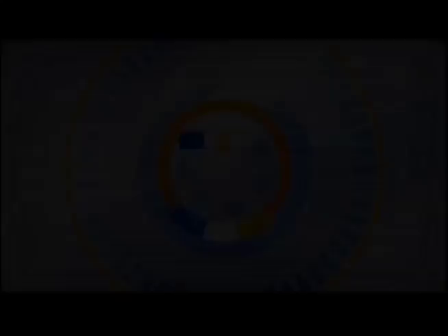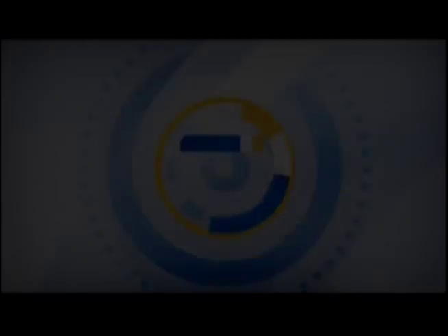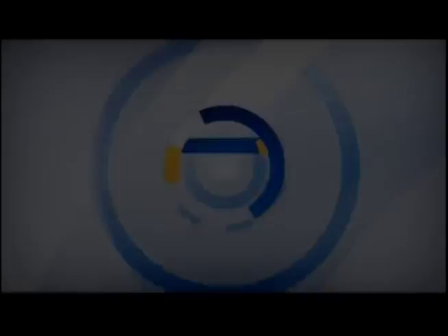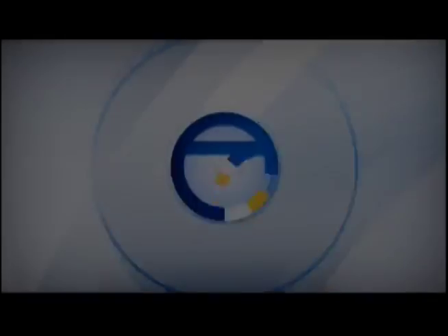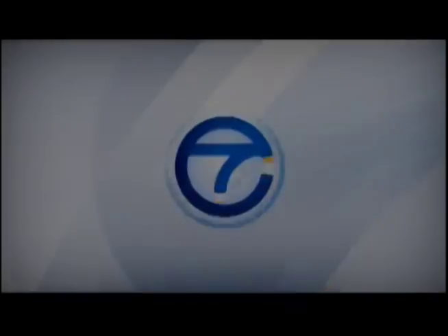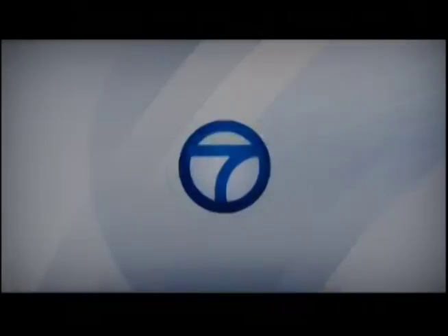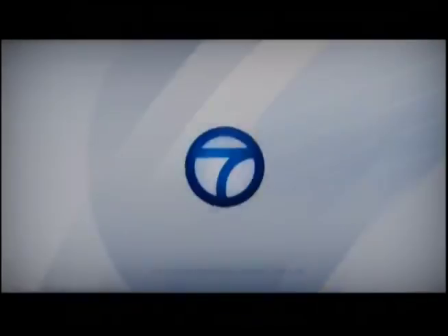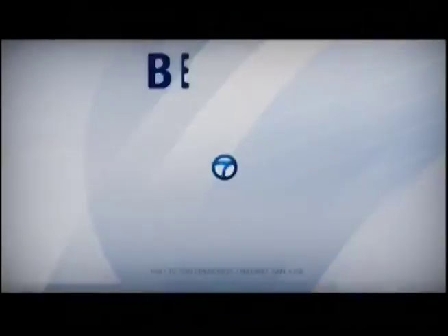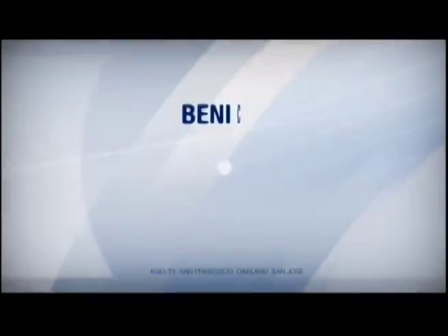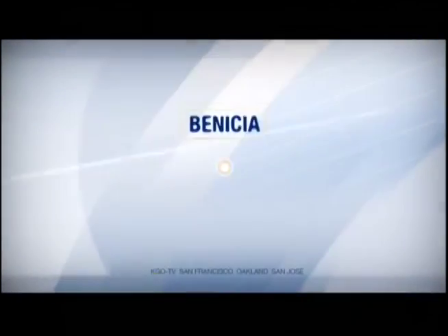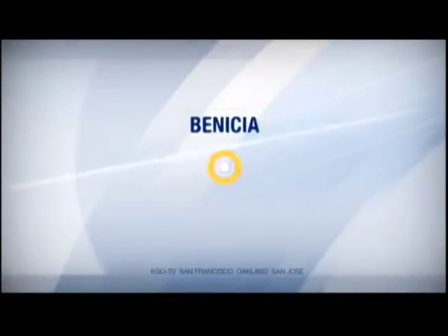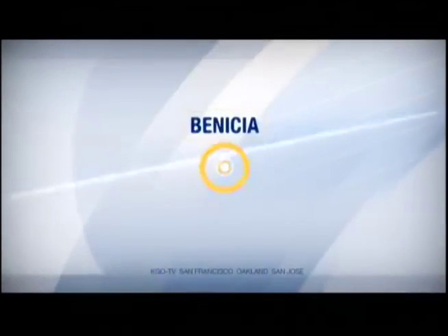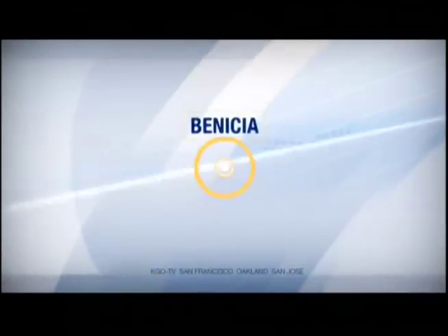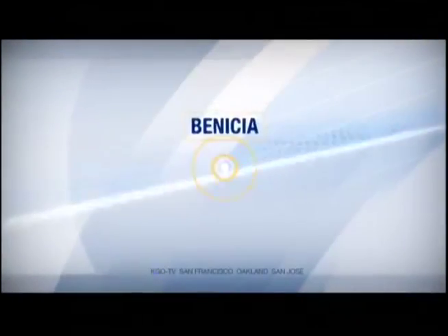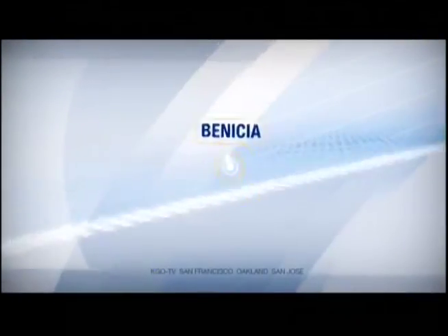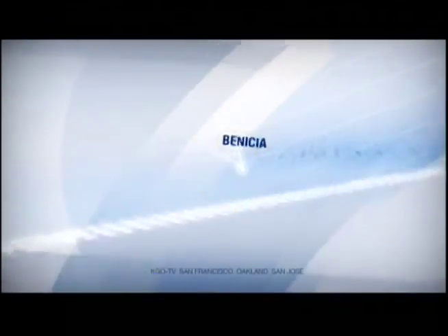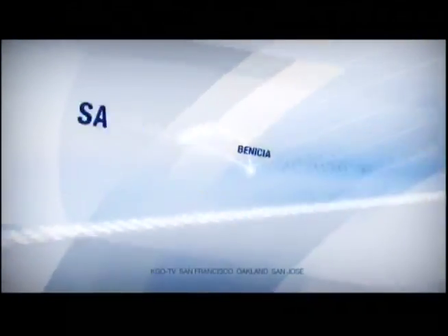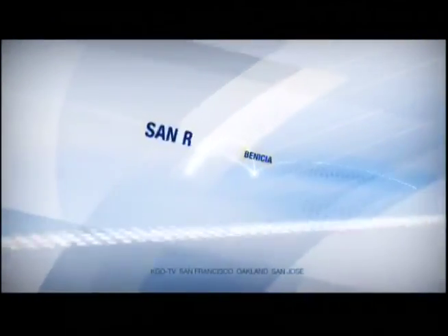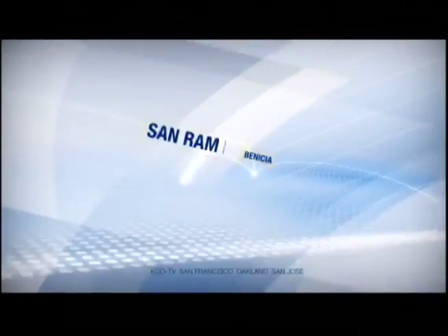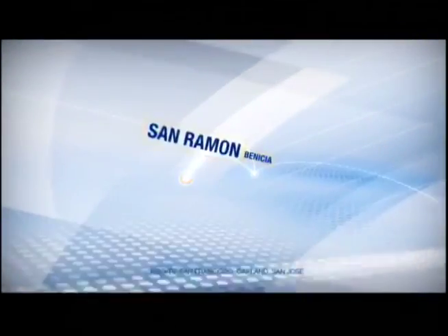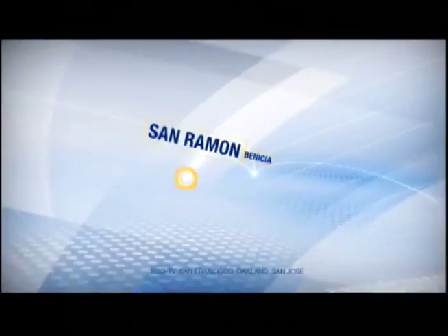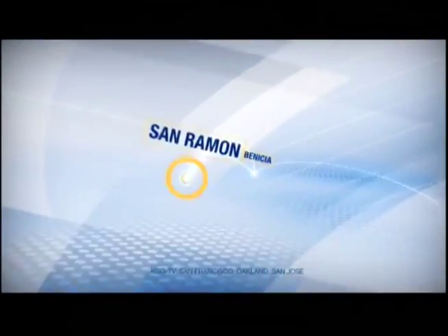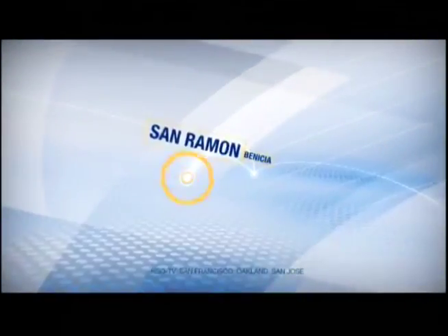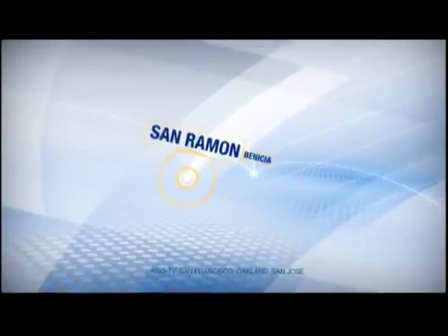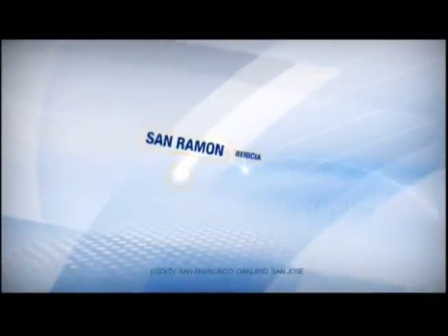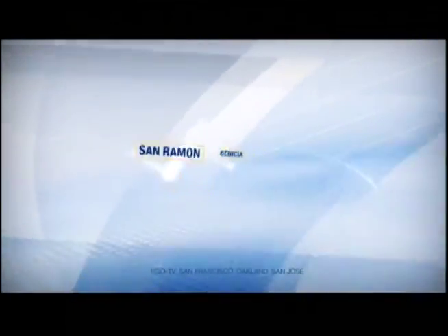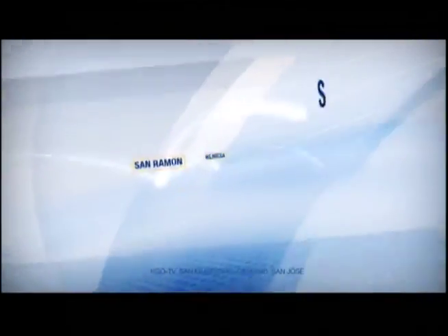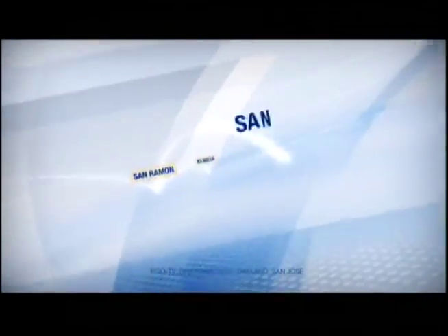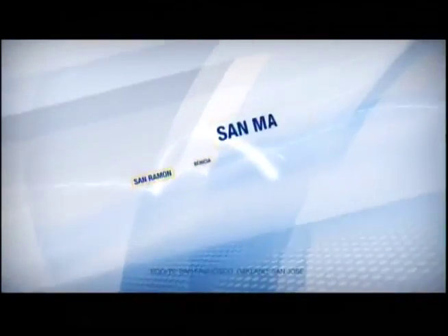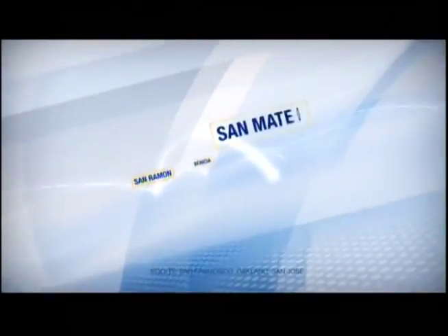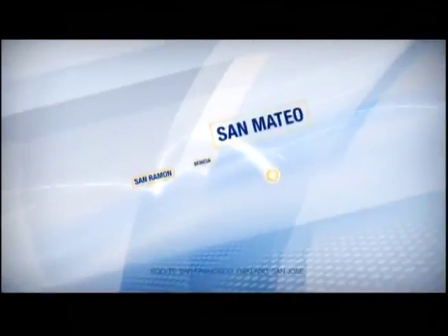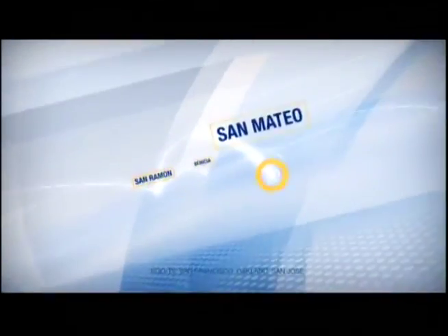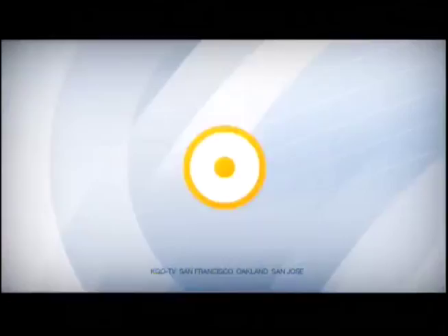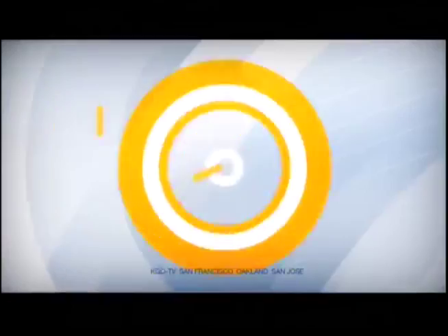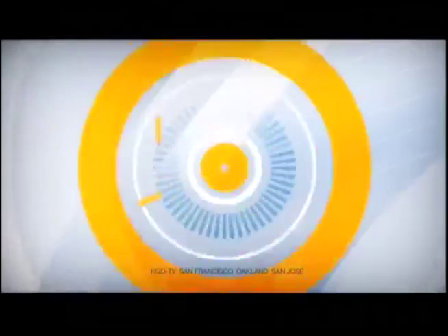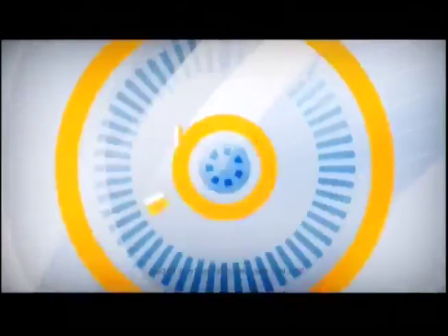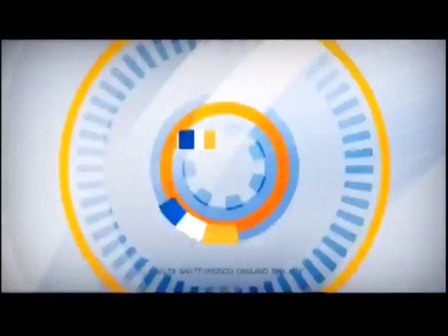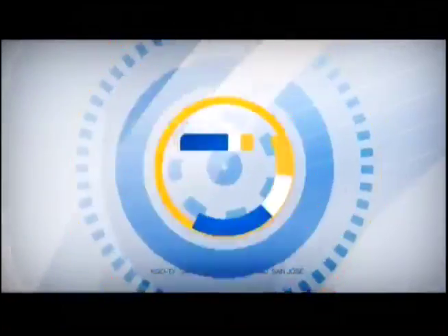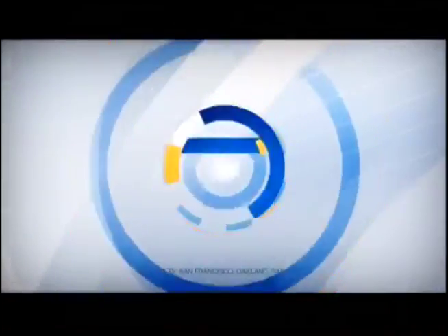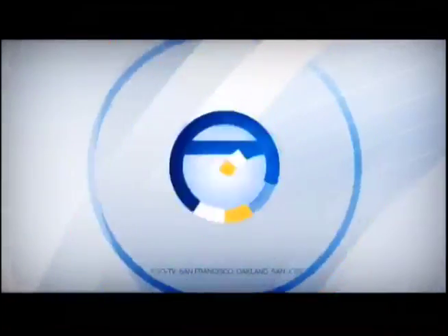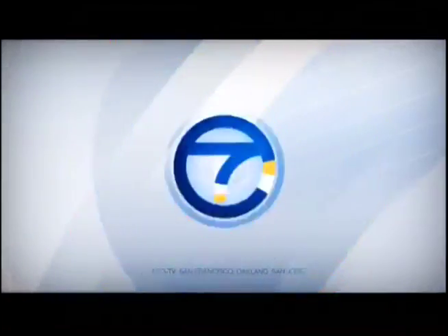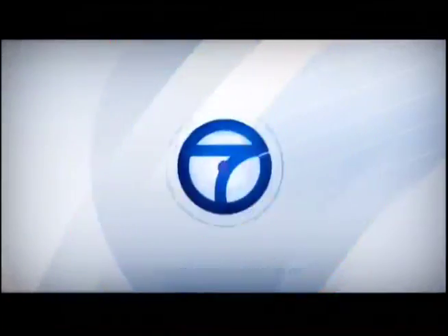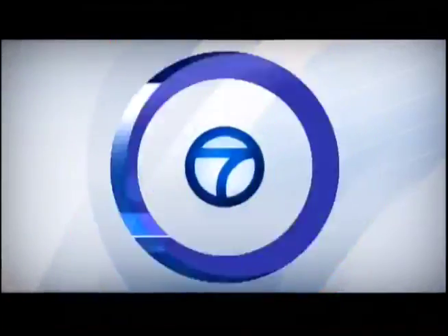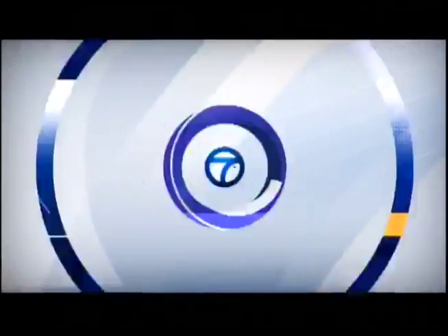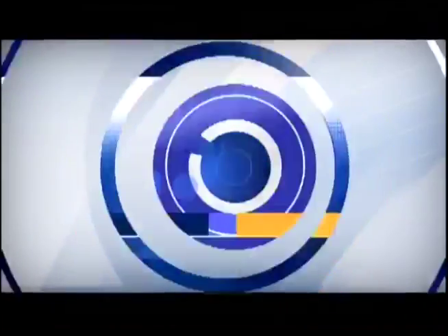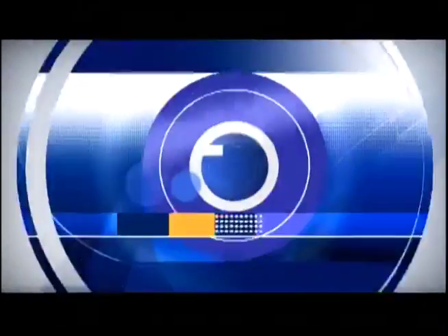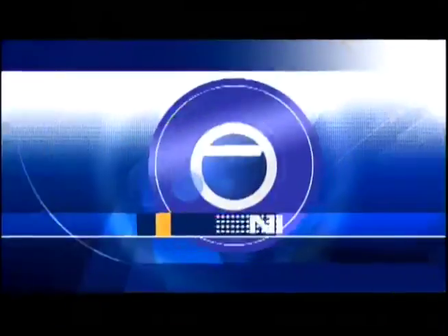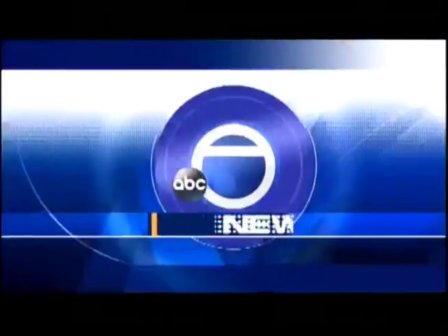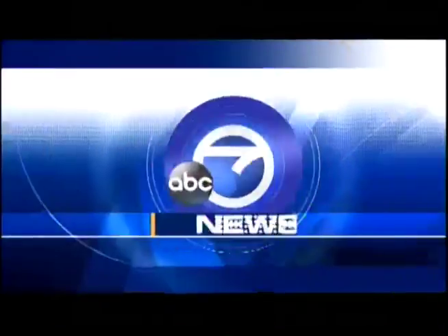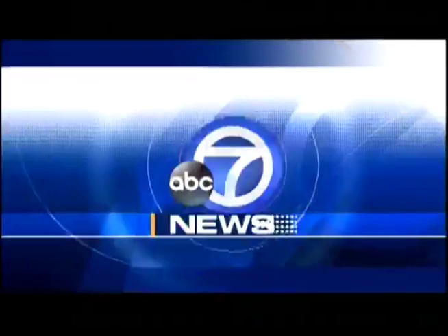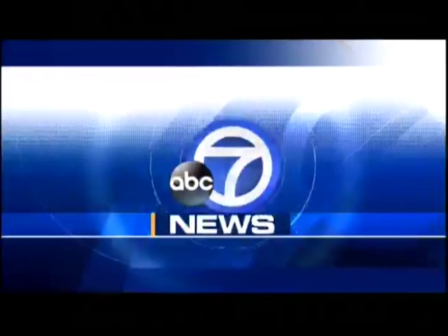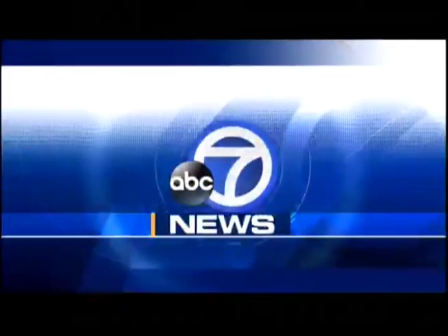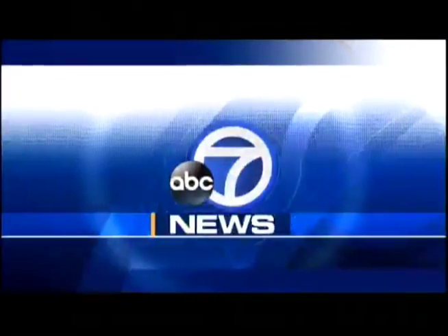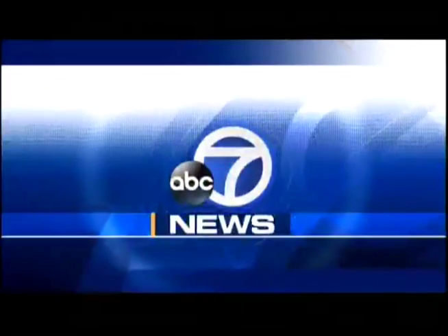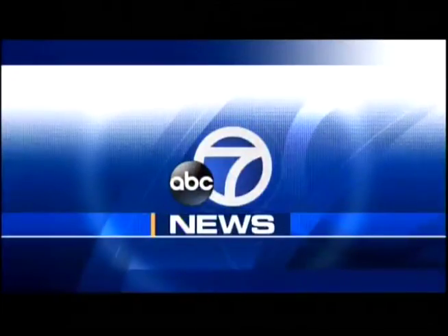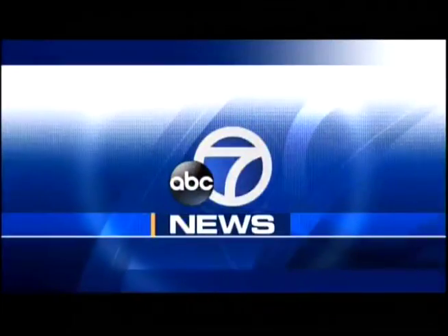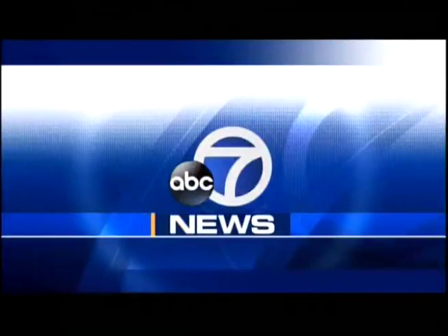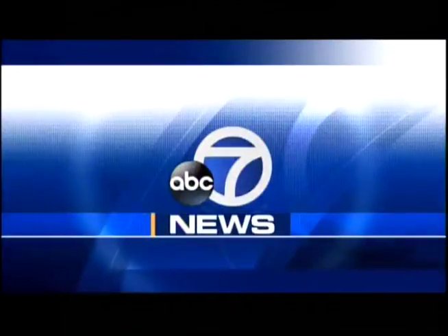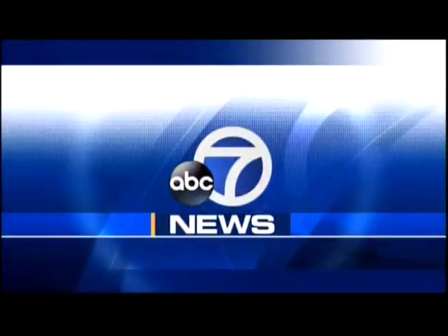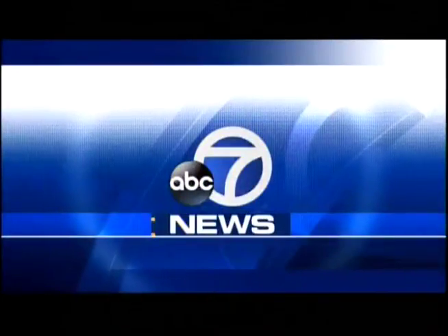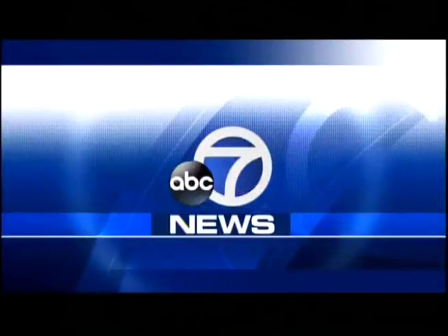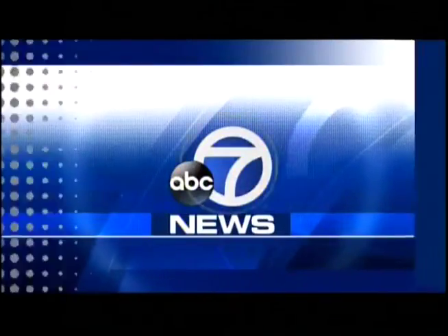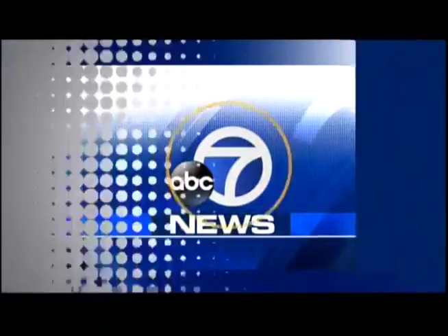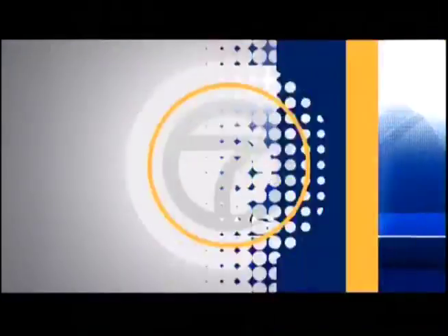Covering Venetia, San Ramon, San Mateo, and all the Bay Area, this is ABC 7 News.